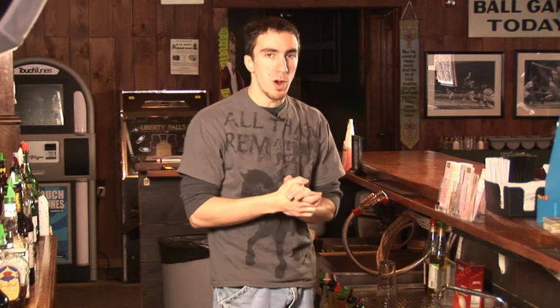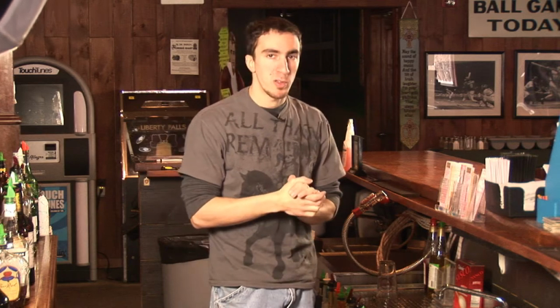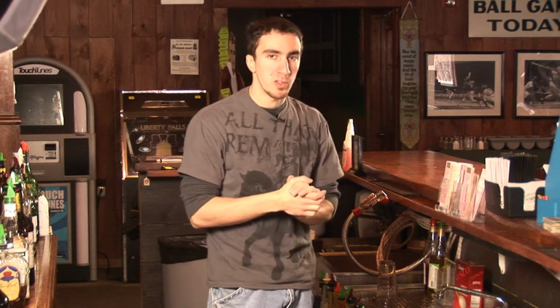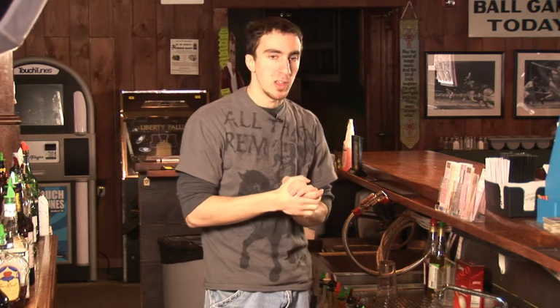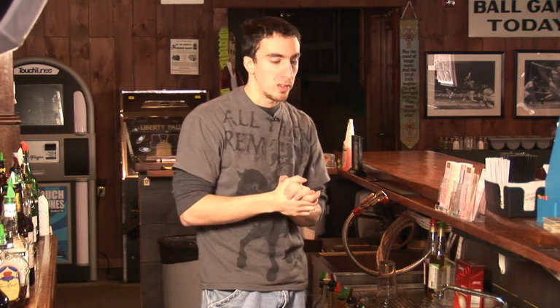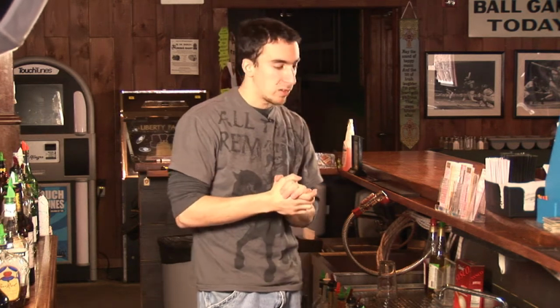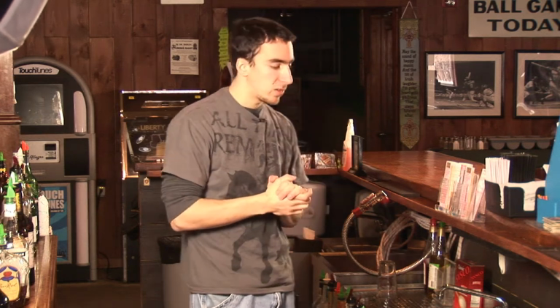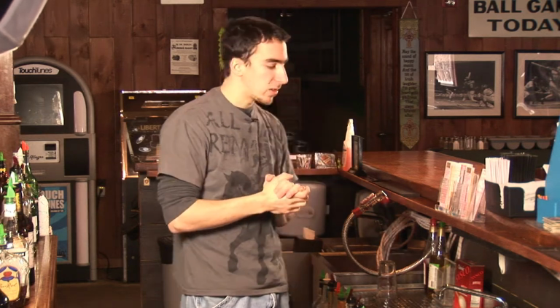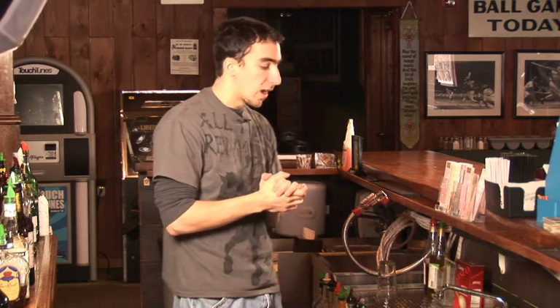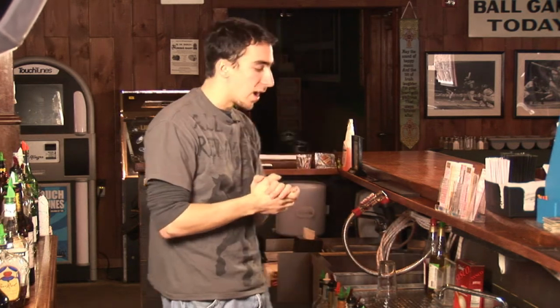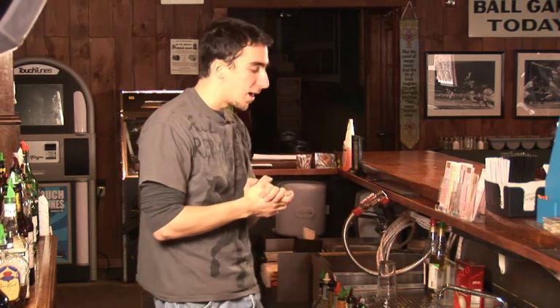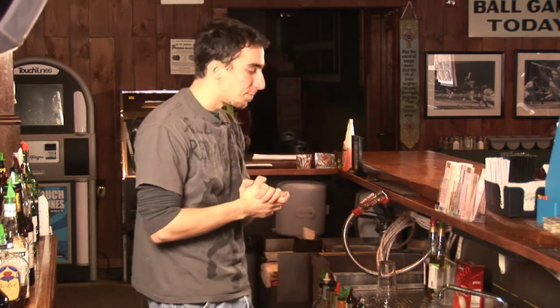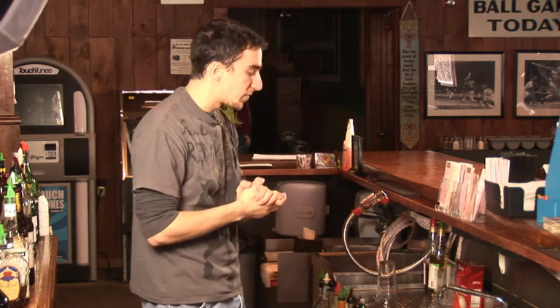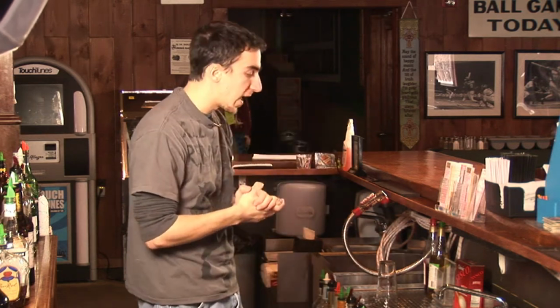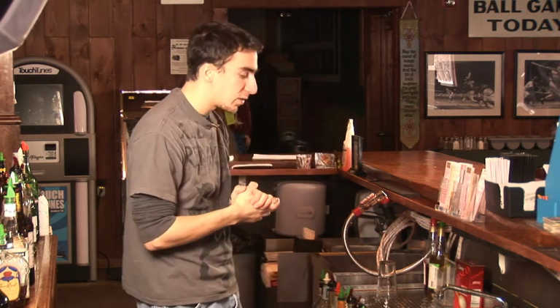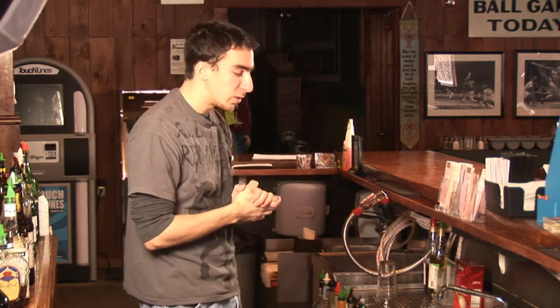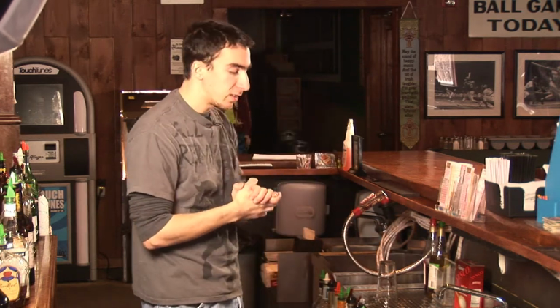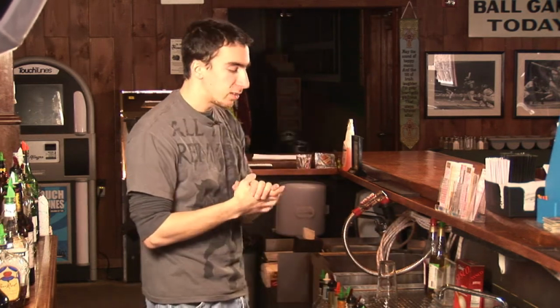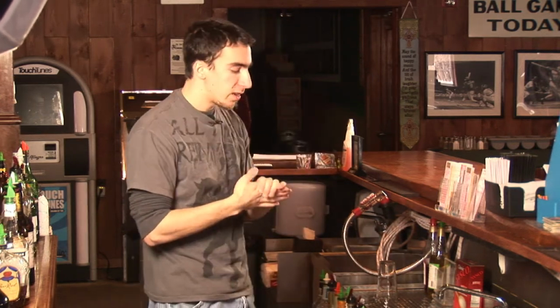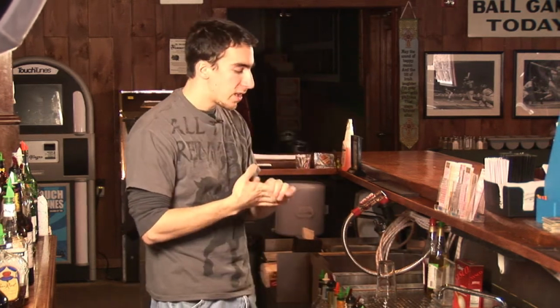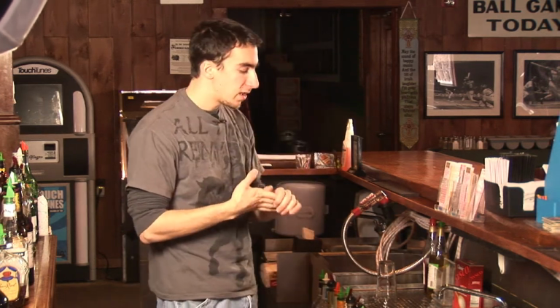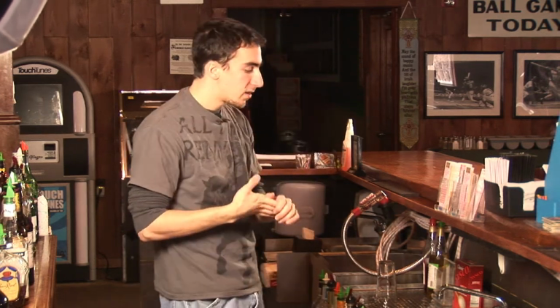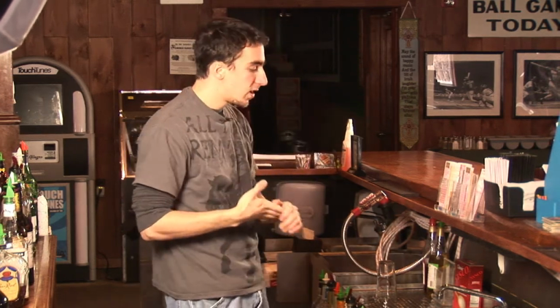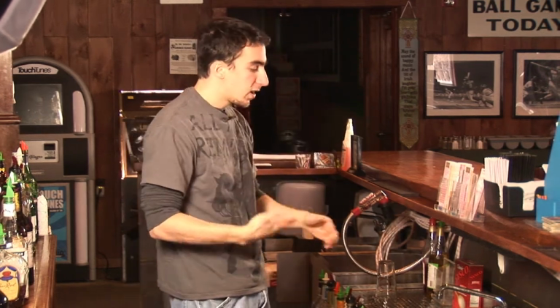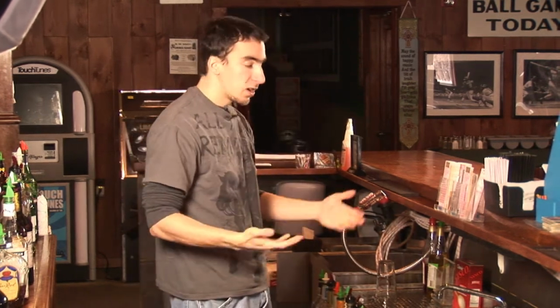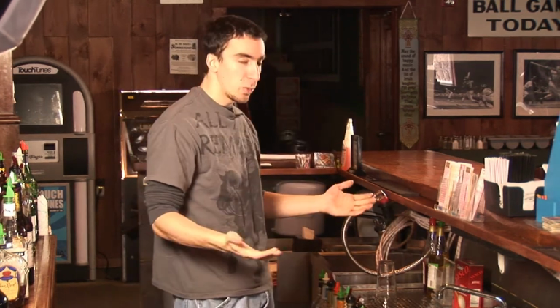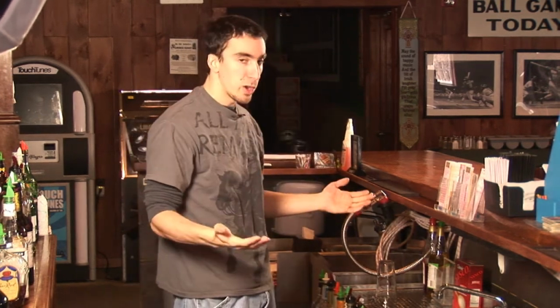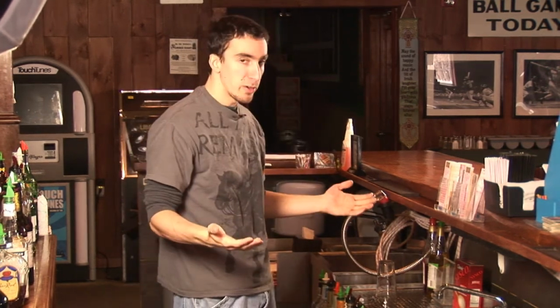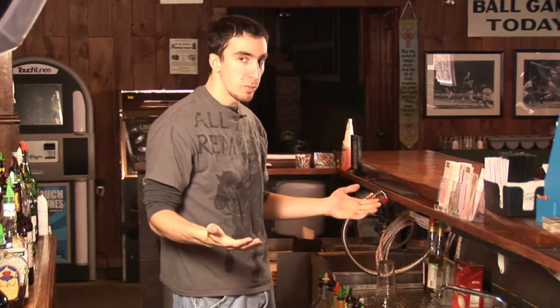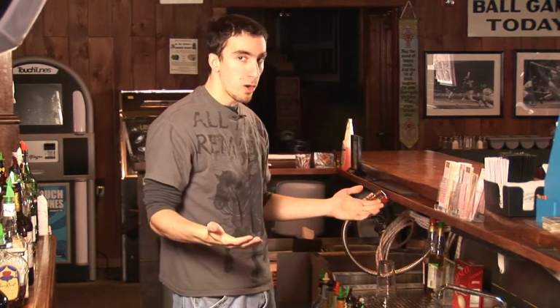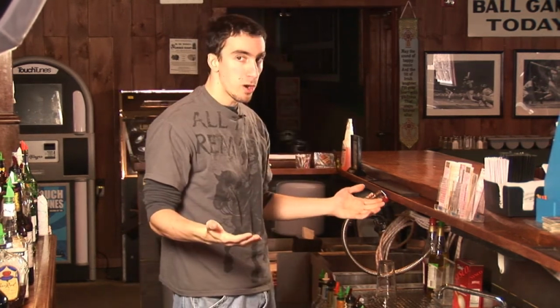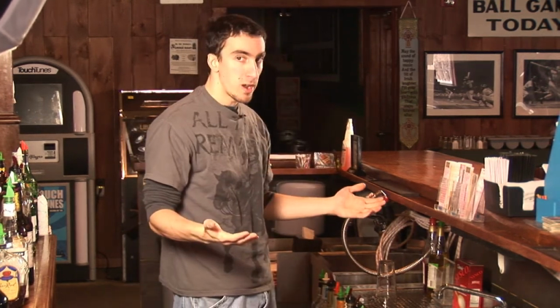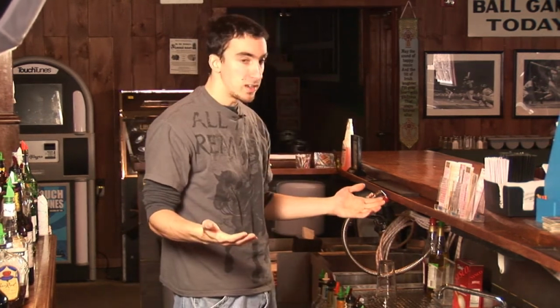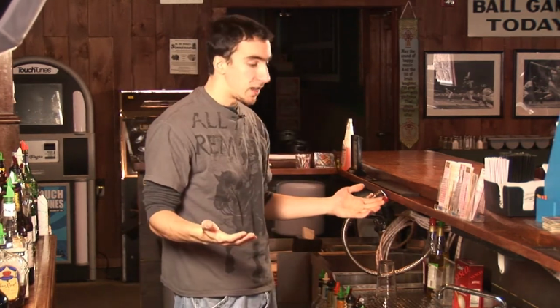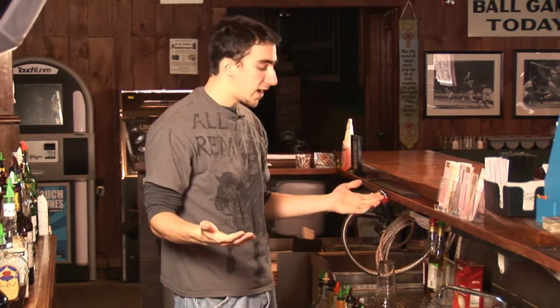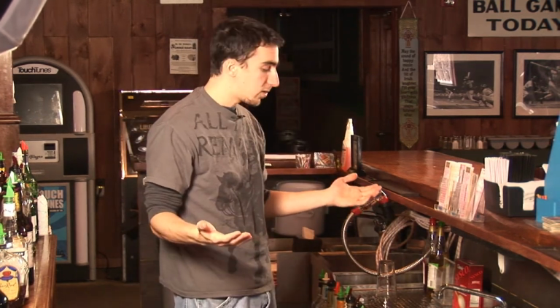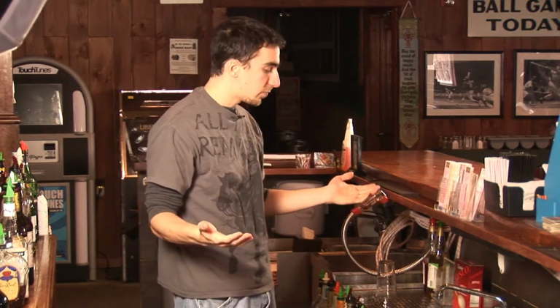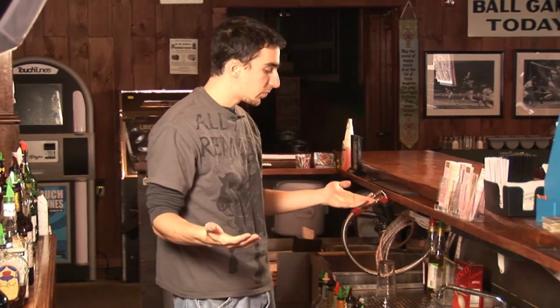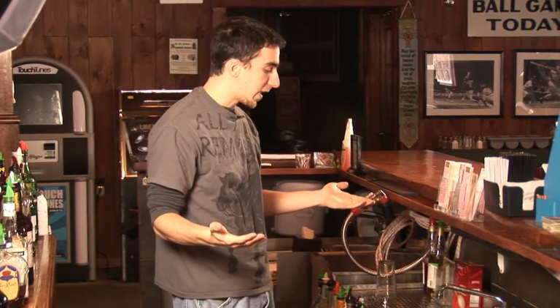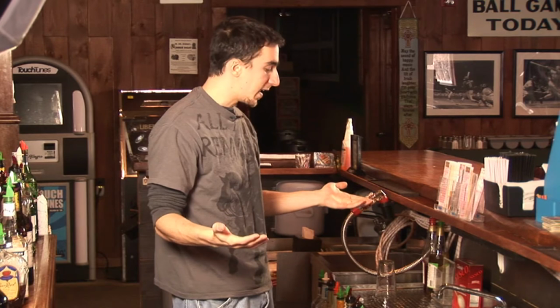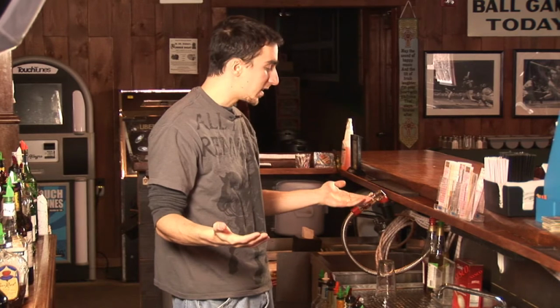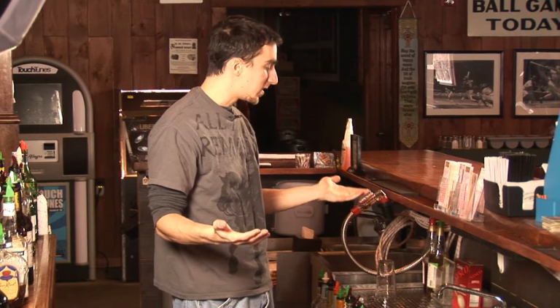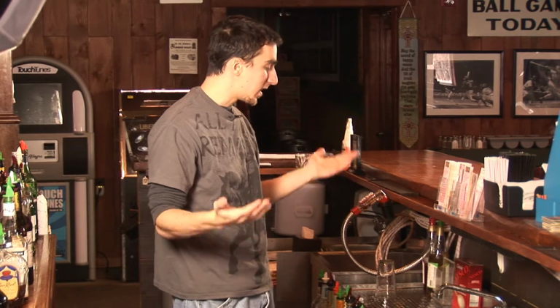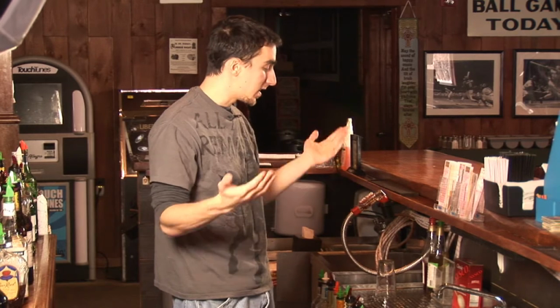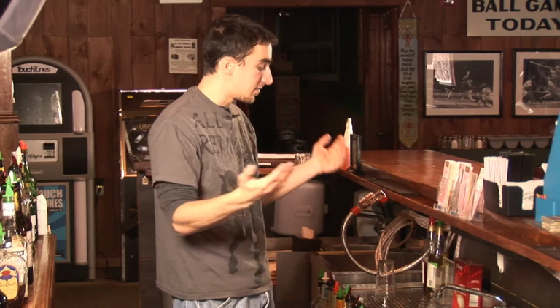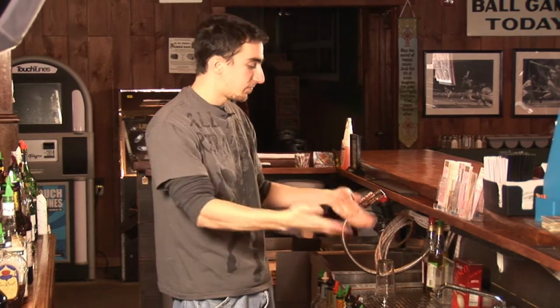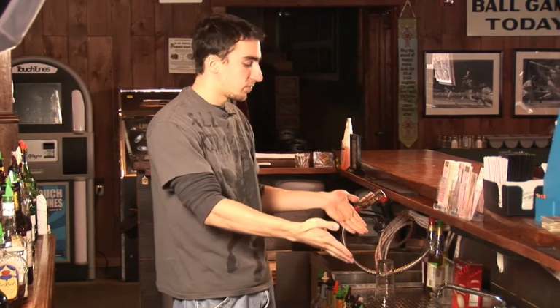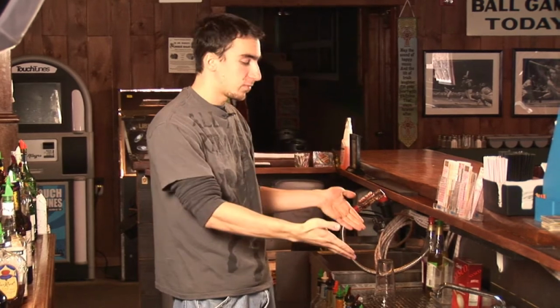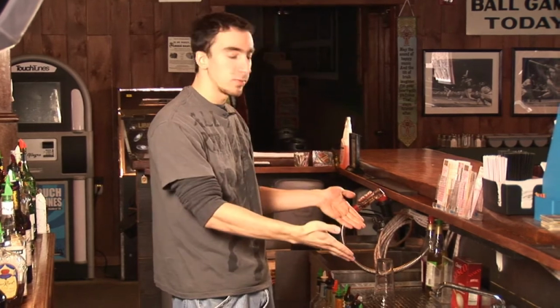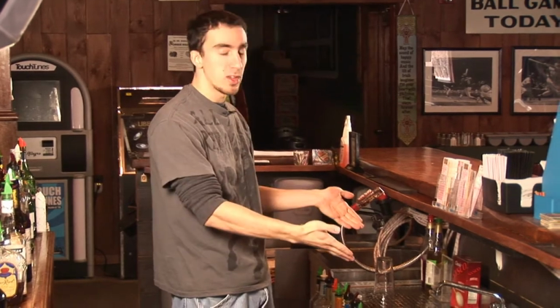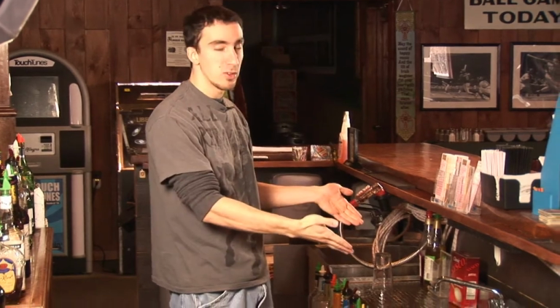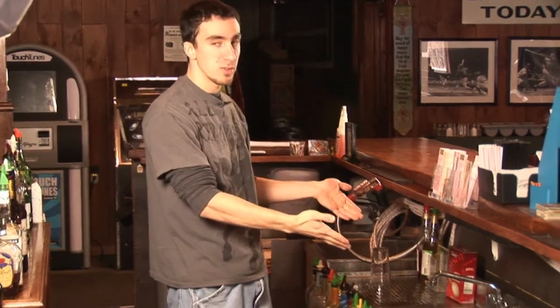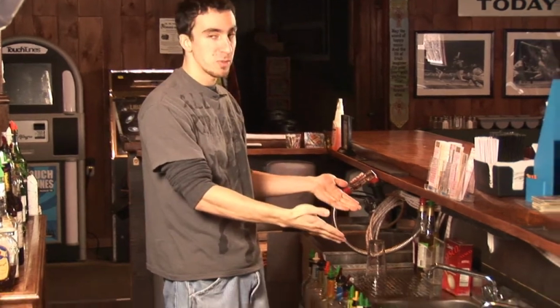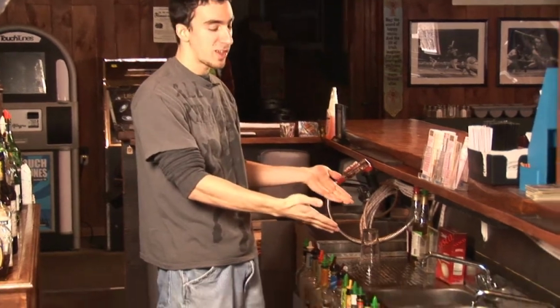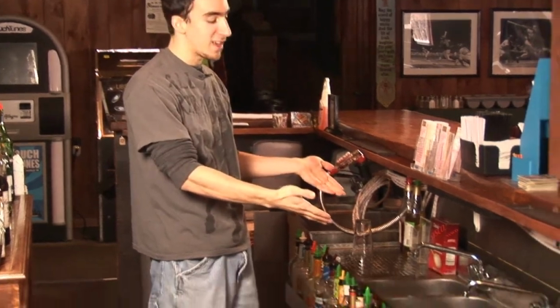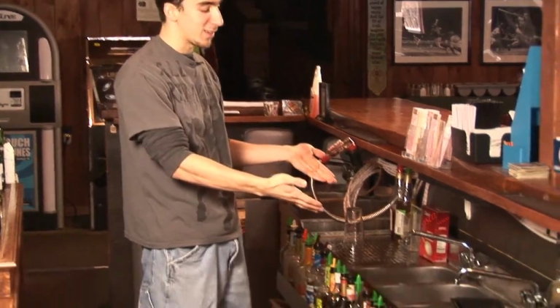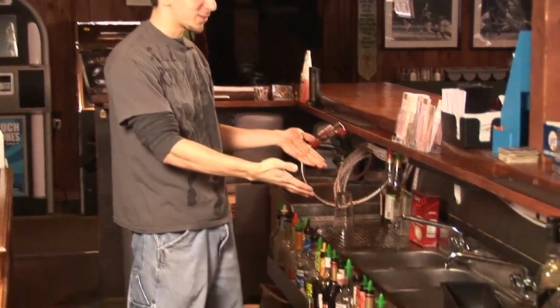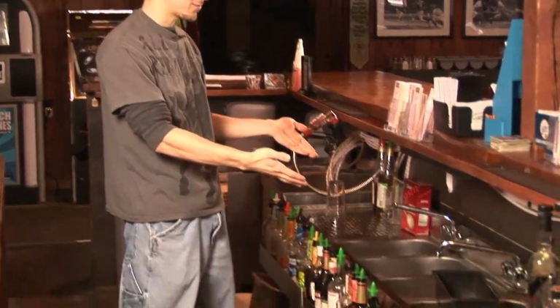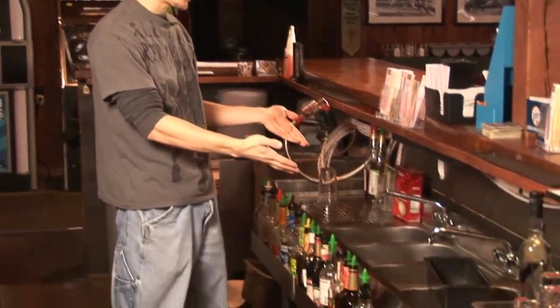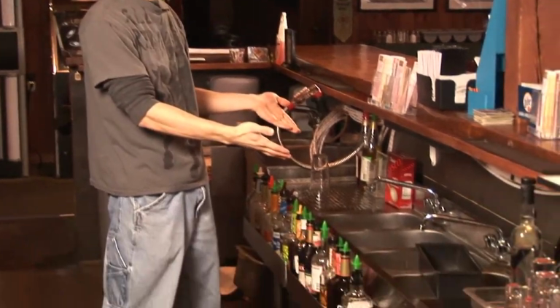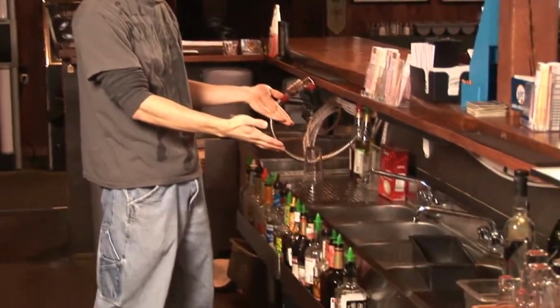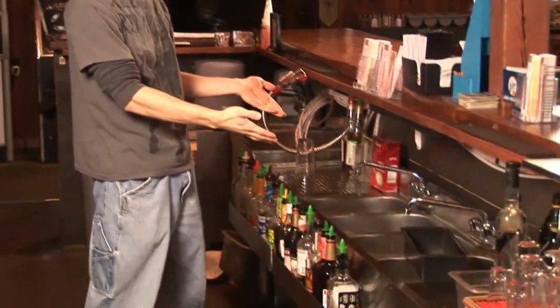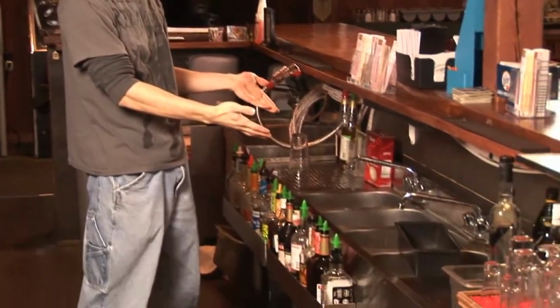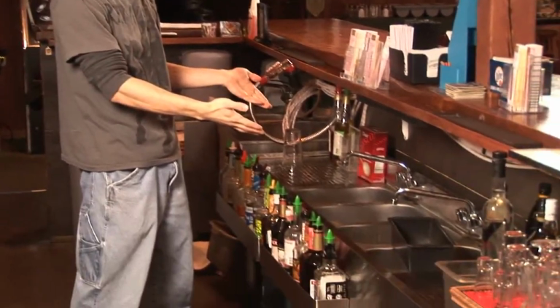Bar sinks. As you can see, we are in a bar right now, and here are some sinks right in front of me.